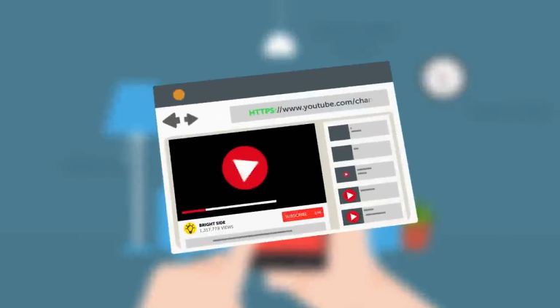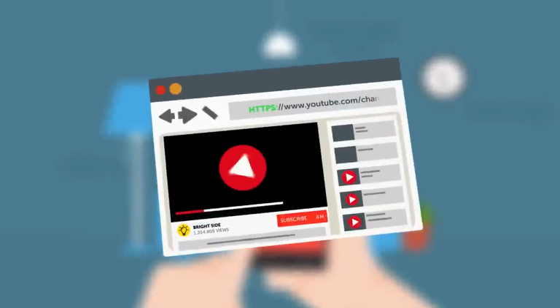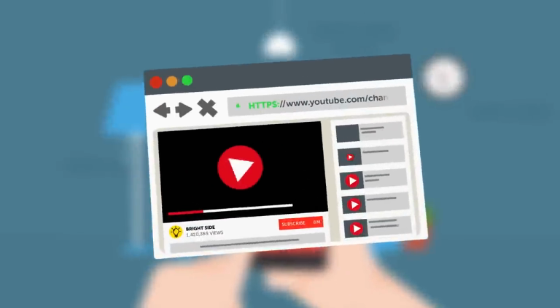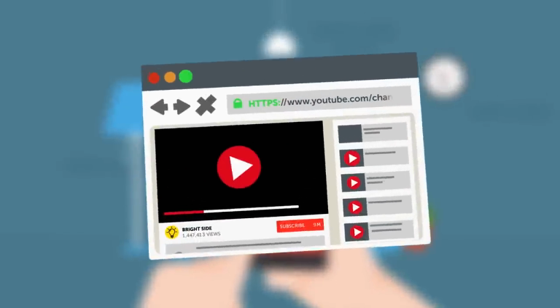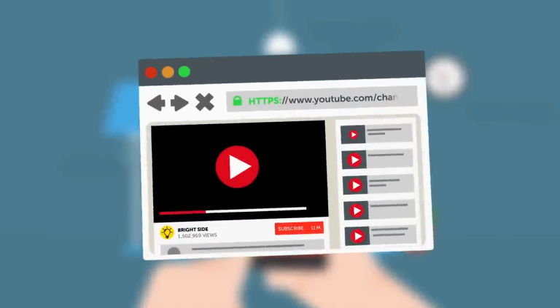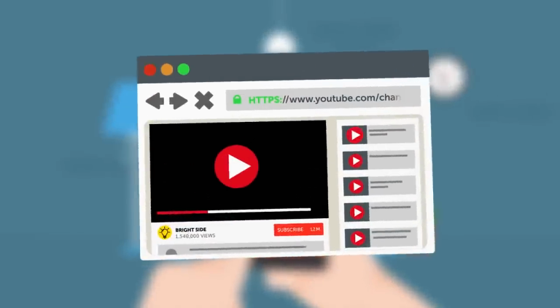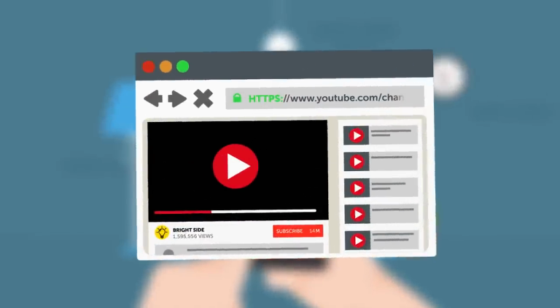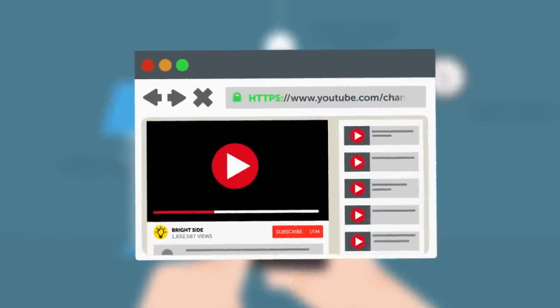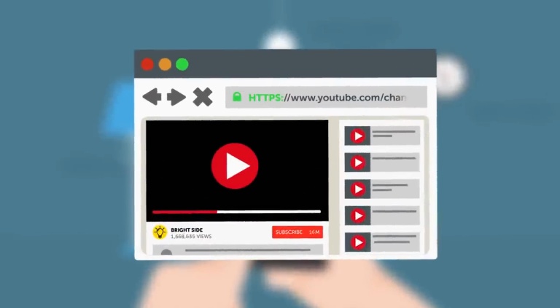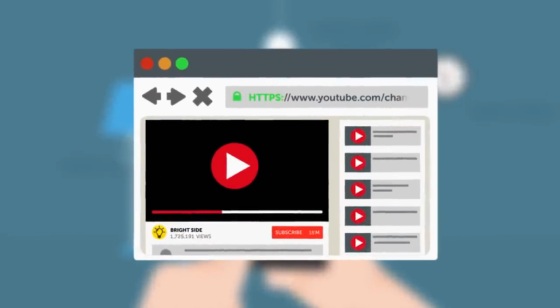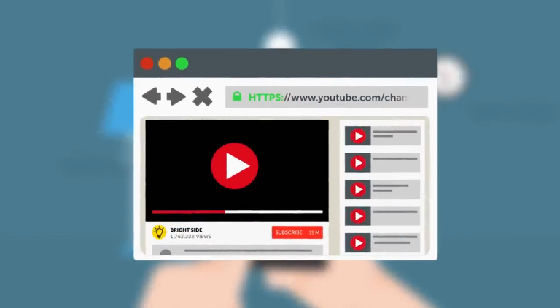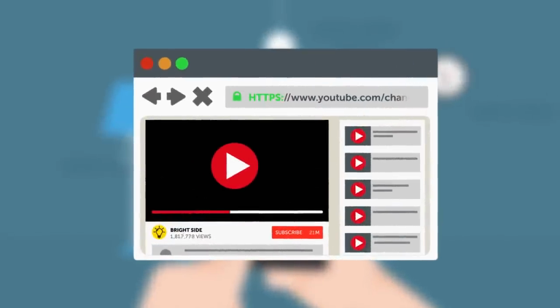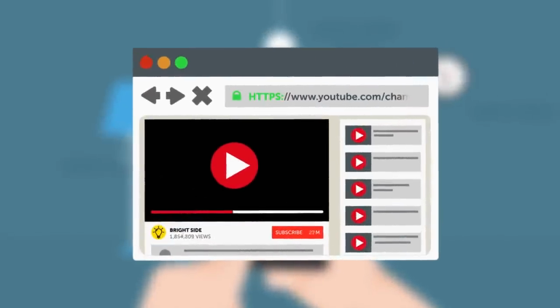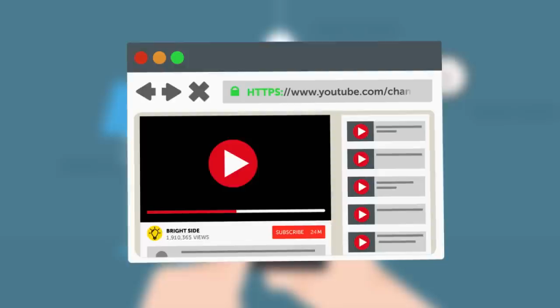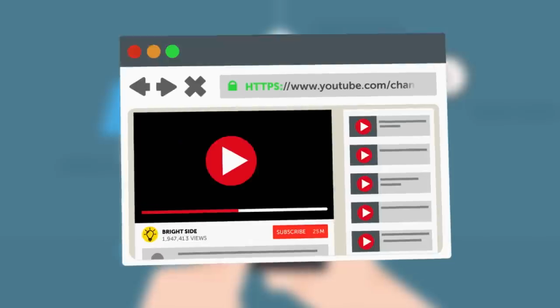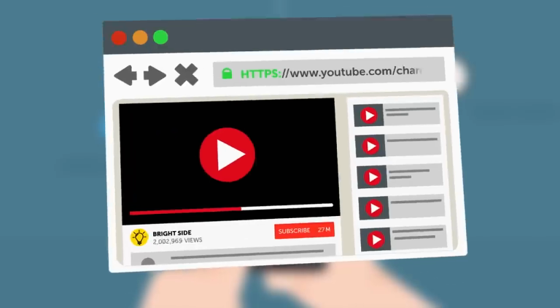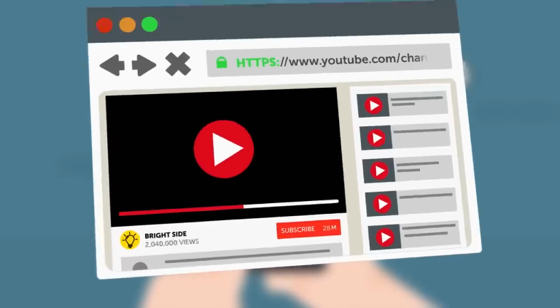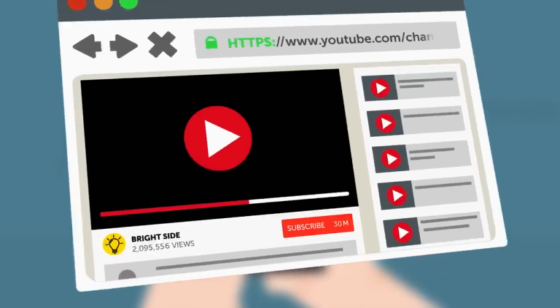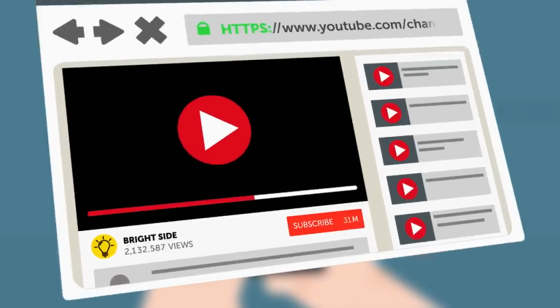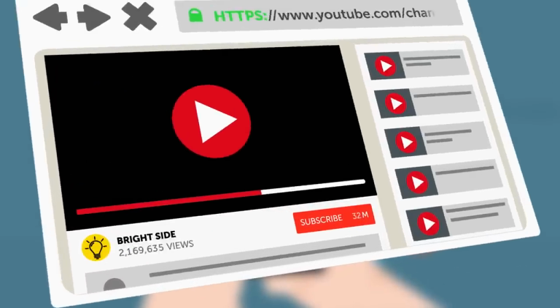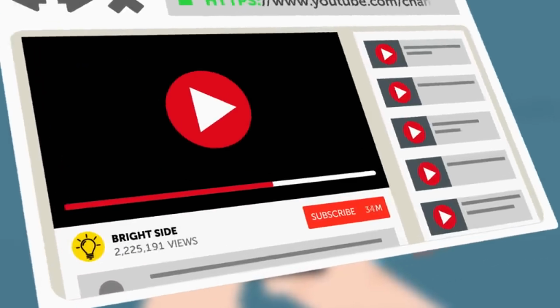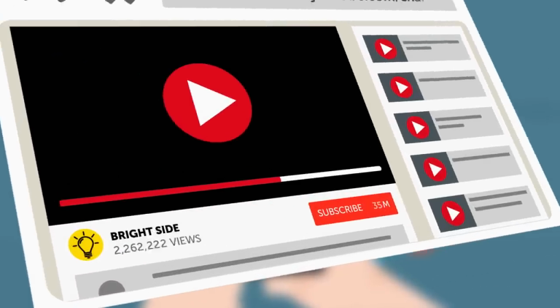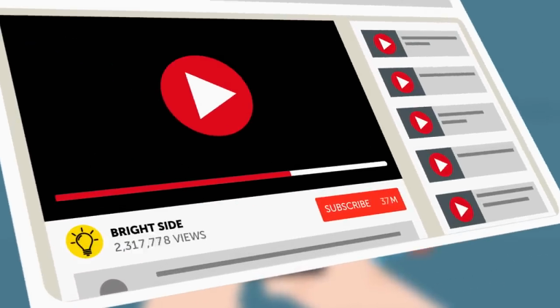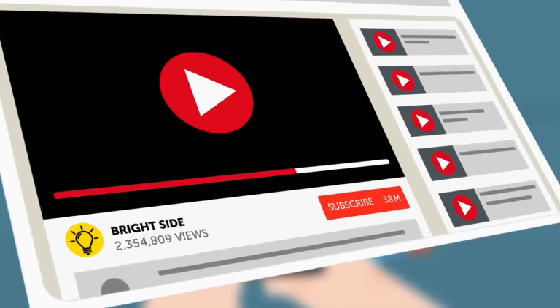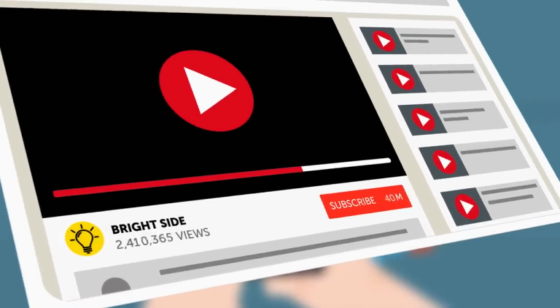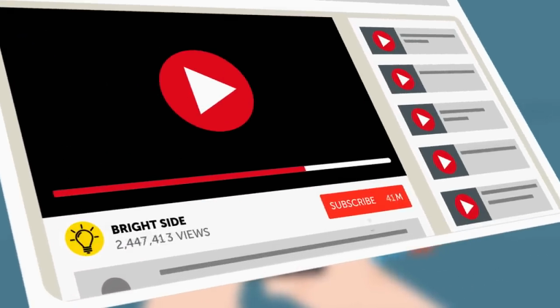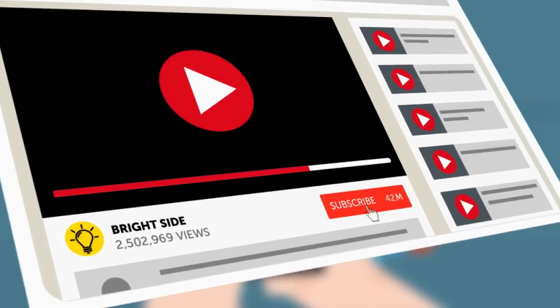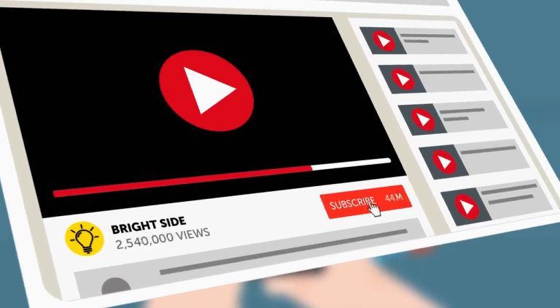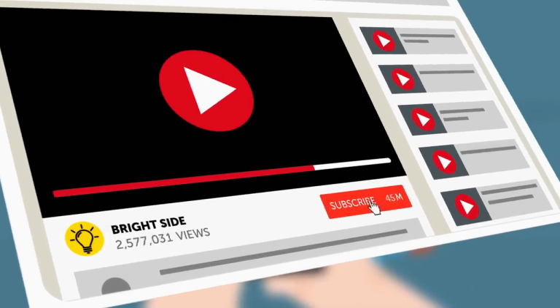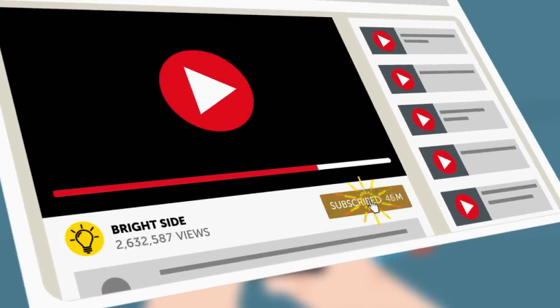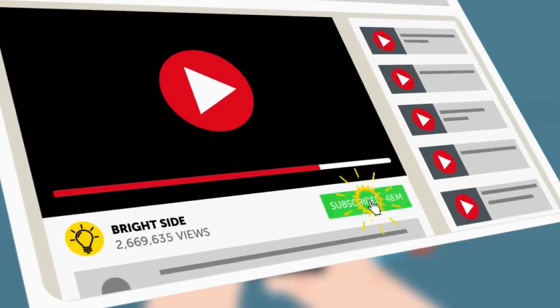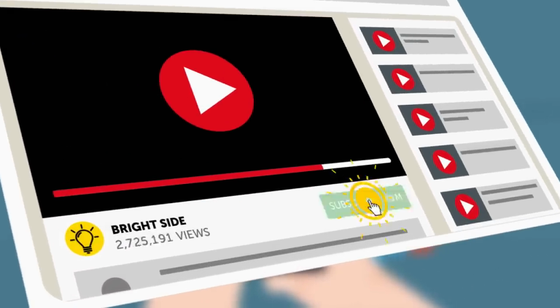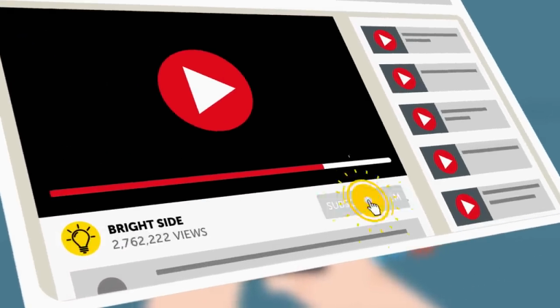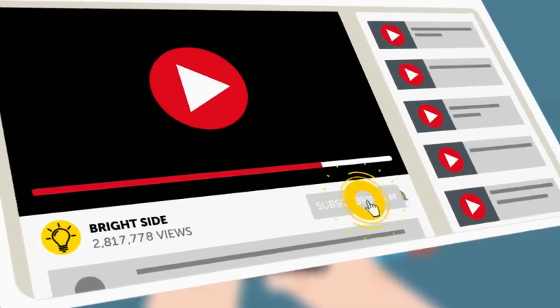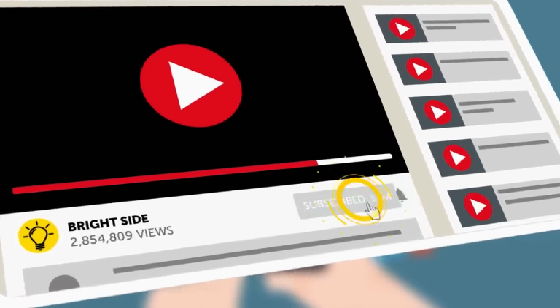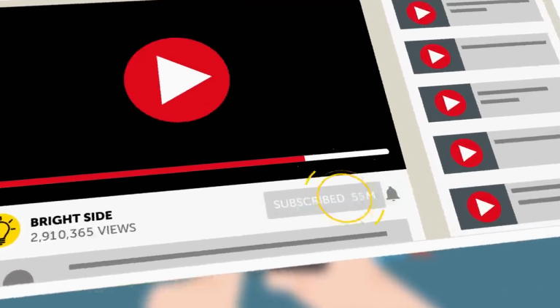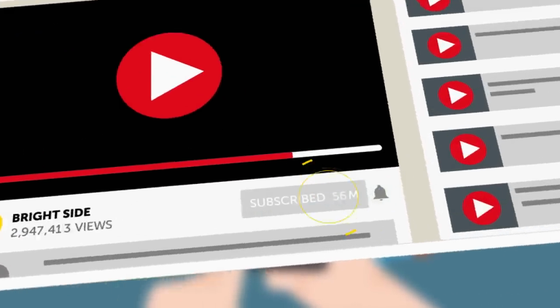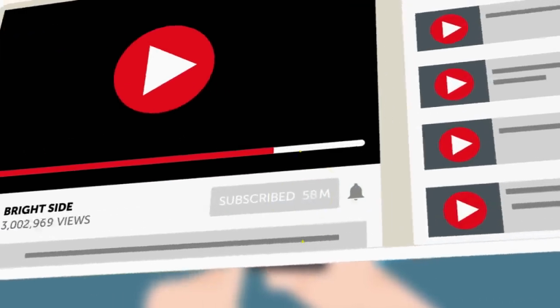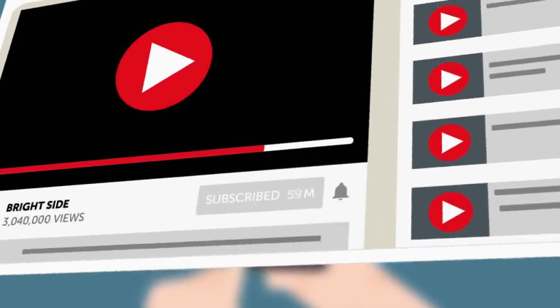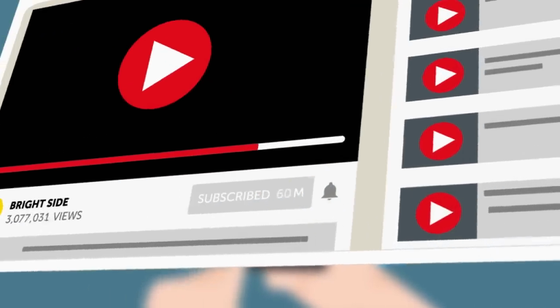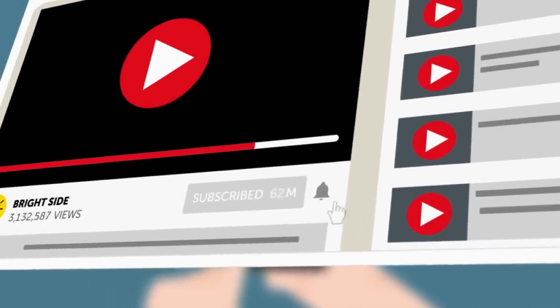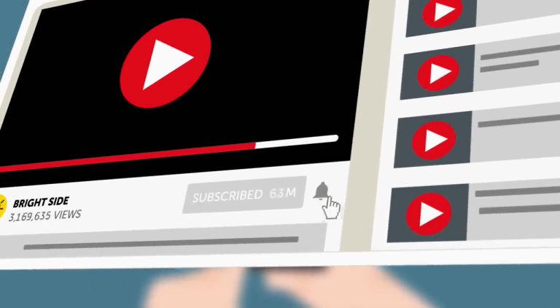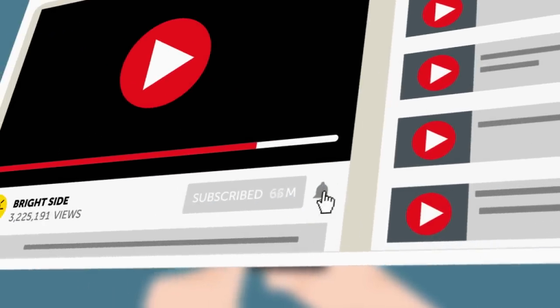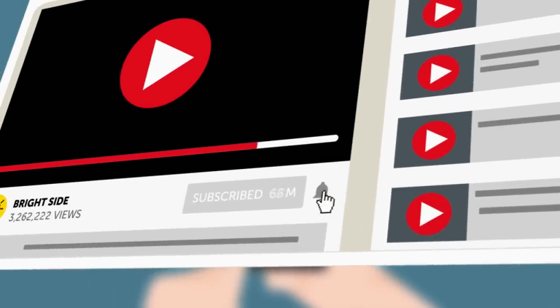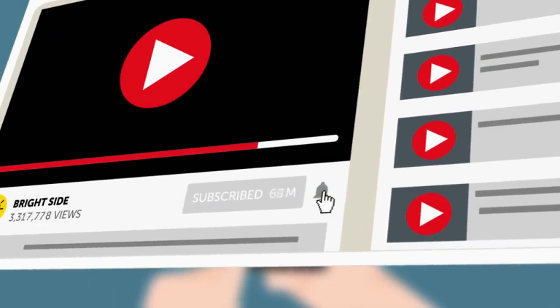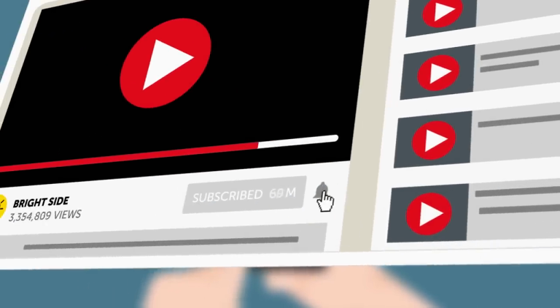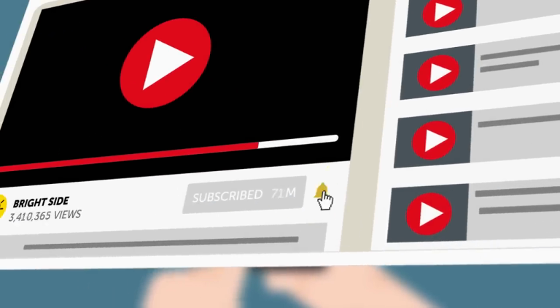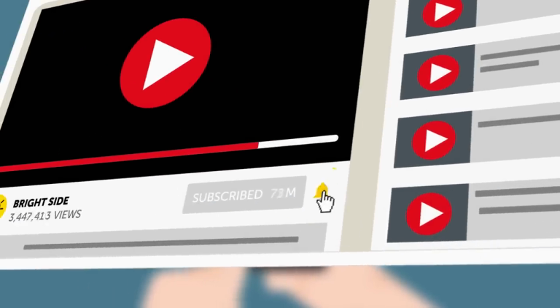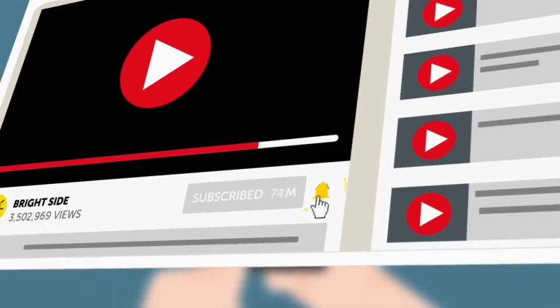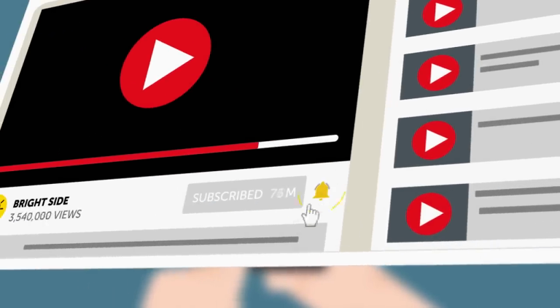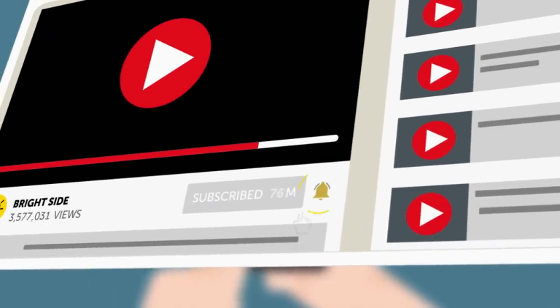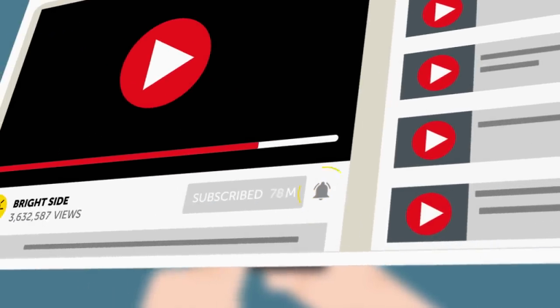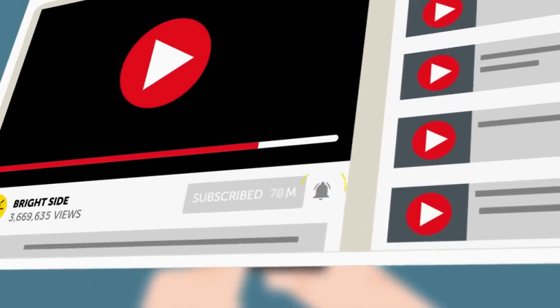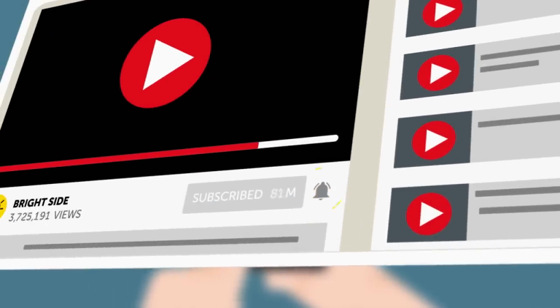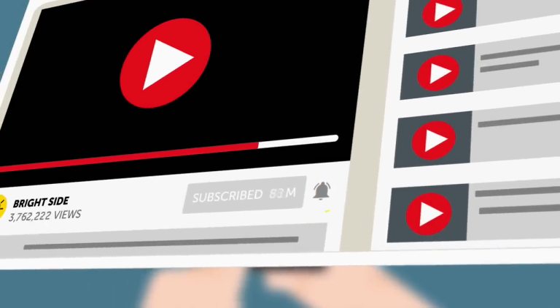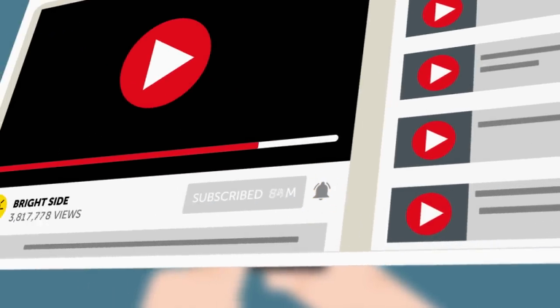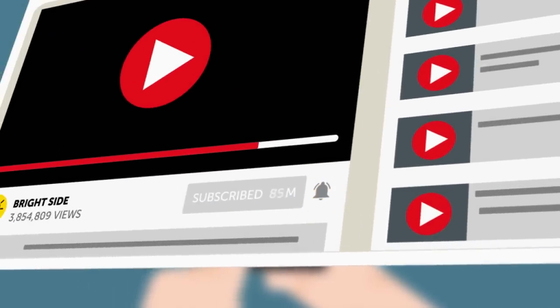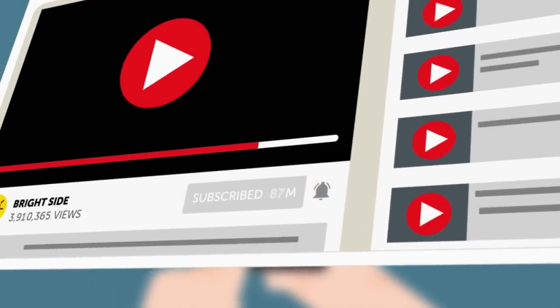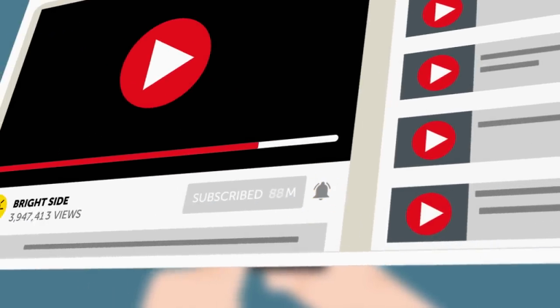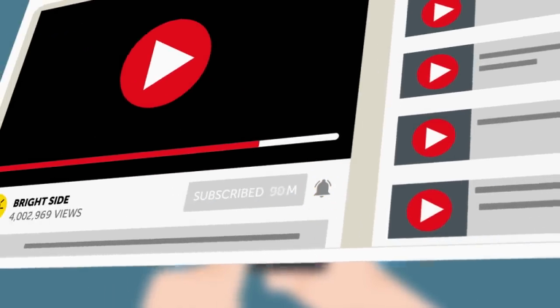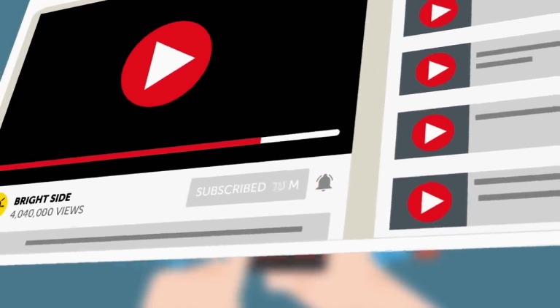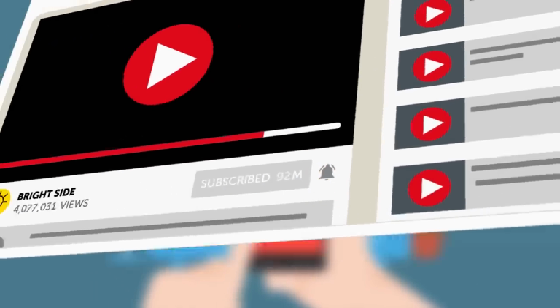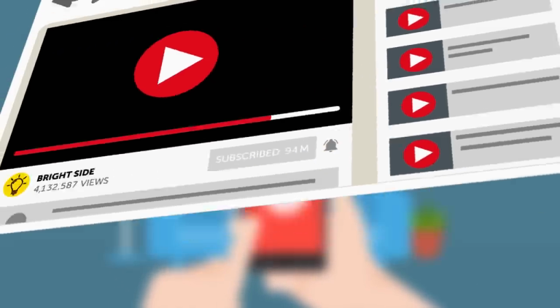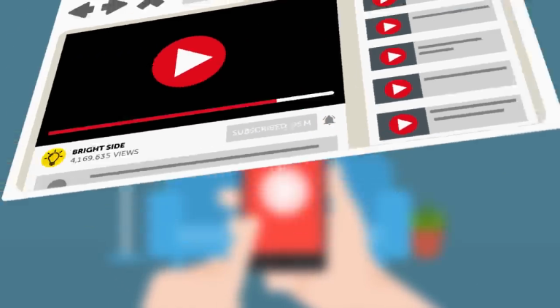And don't forget to click the subscribe button and turn on notifications to join us on the bright side of life.